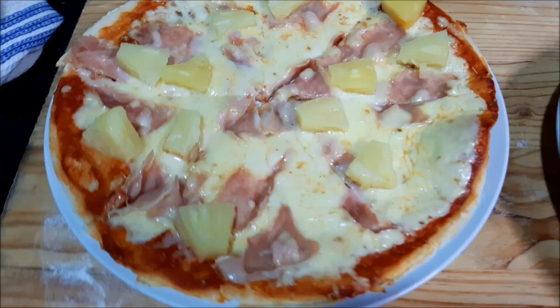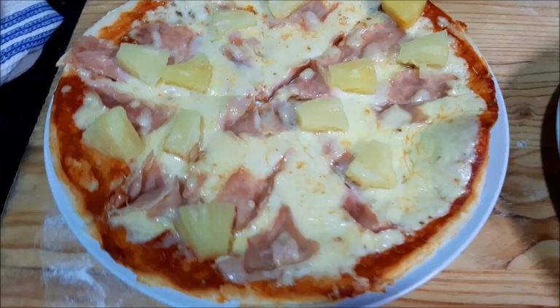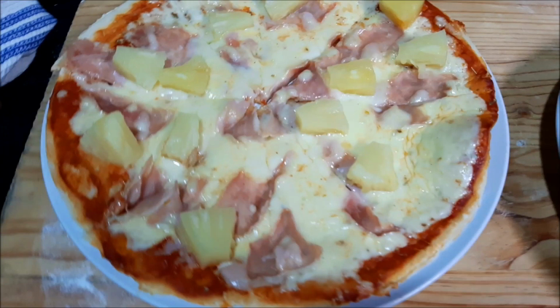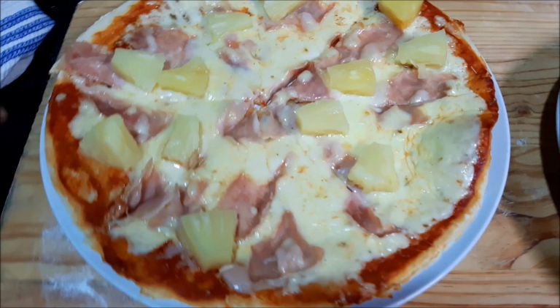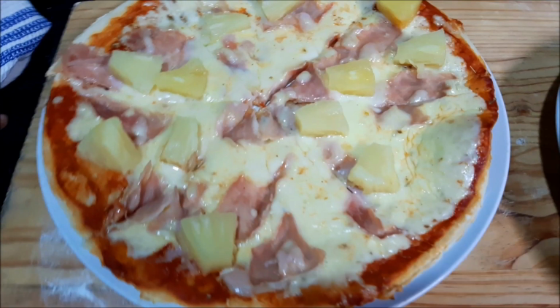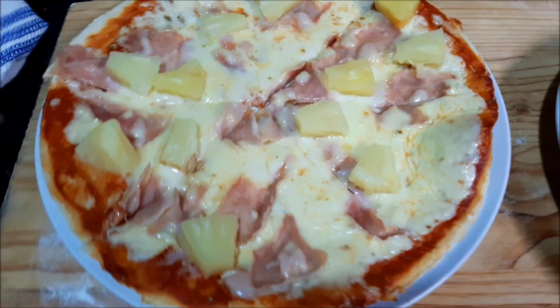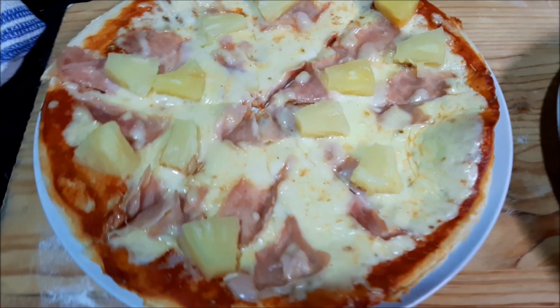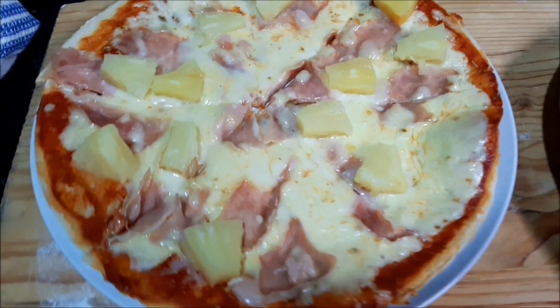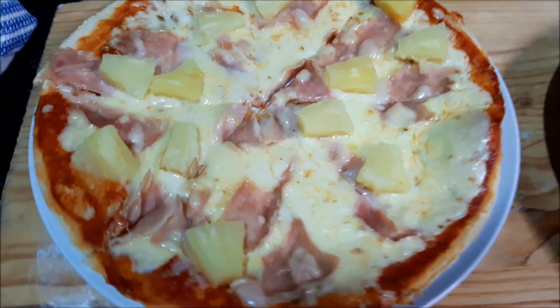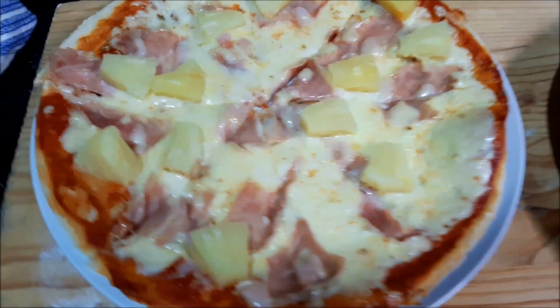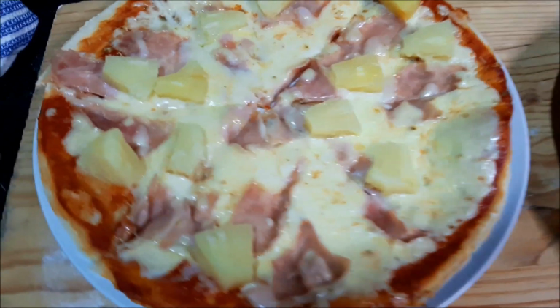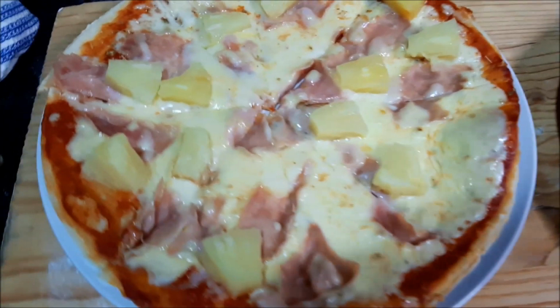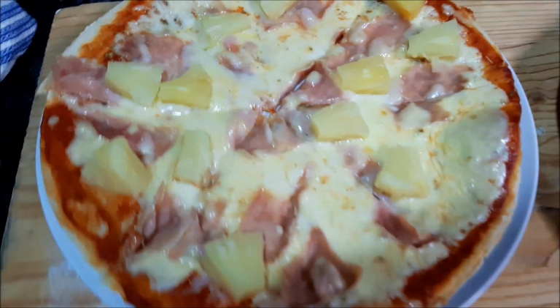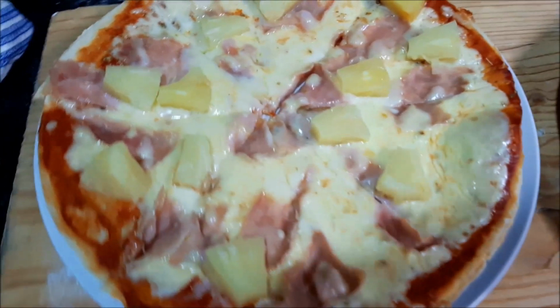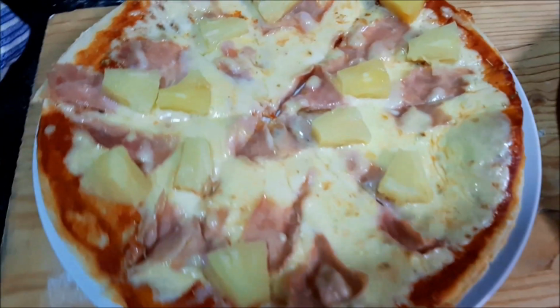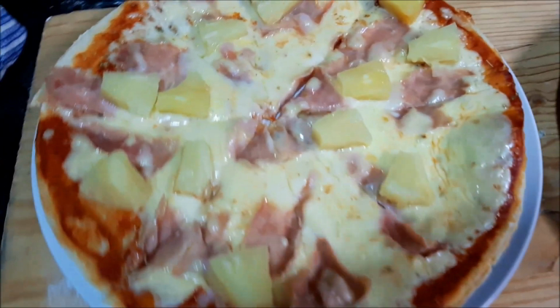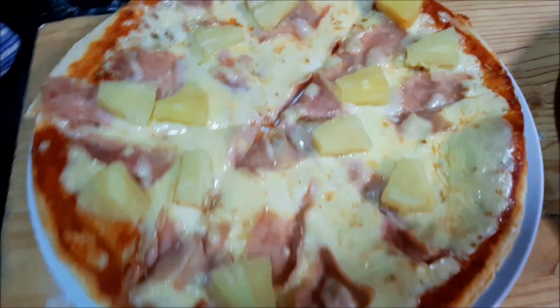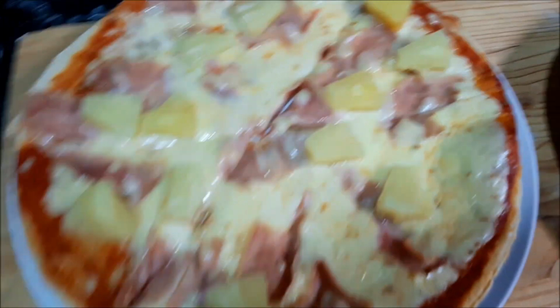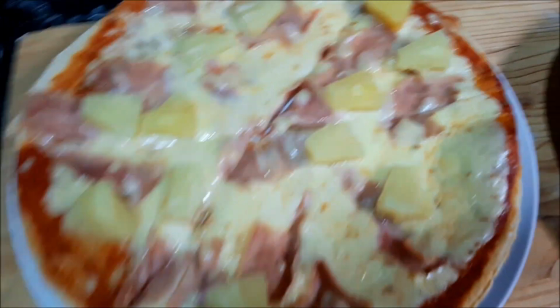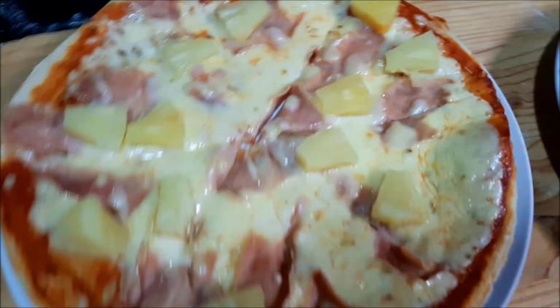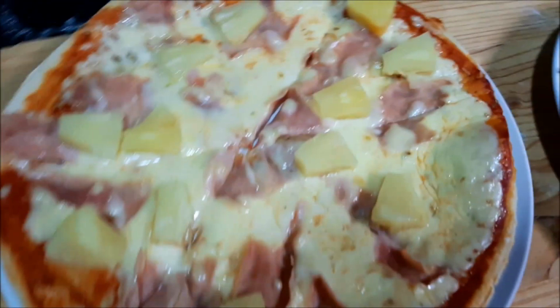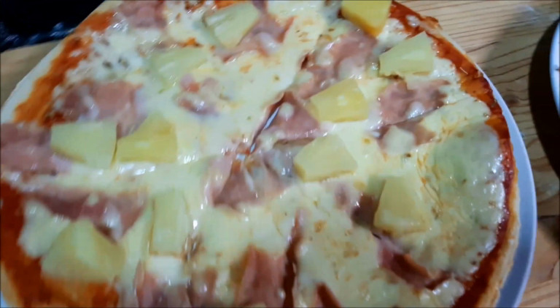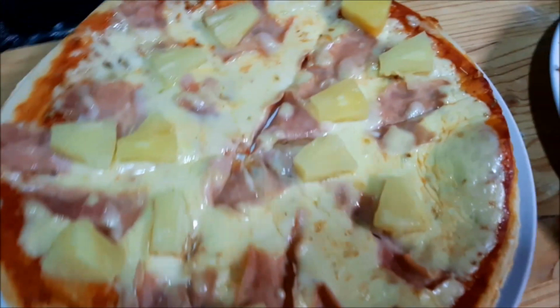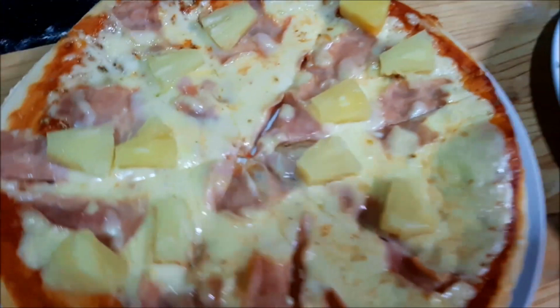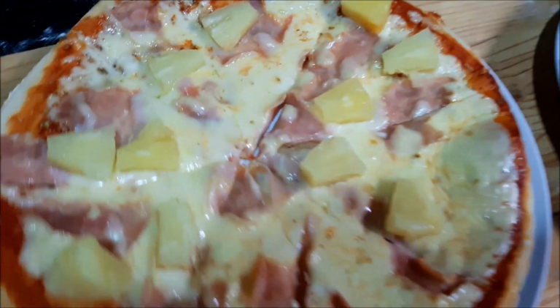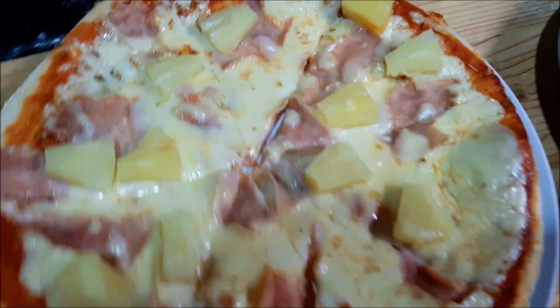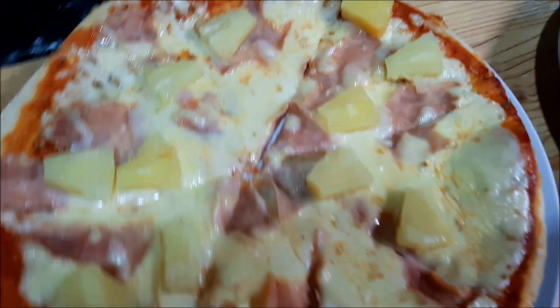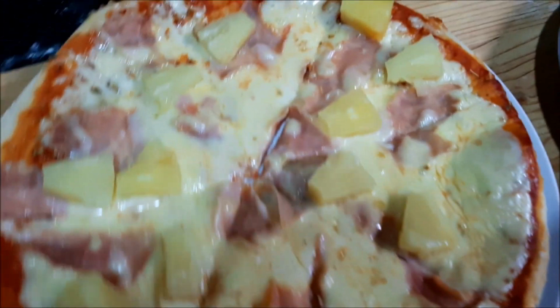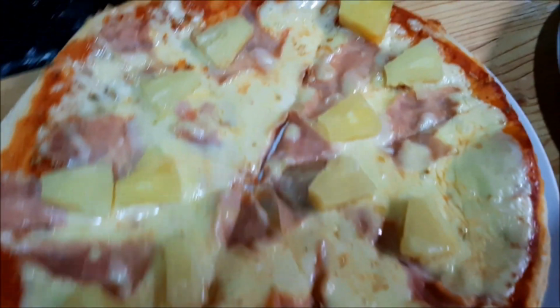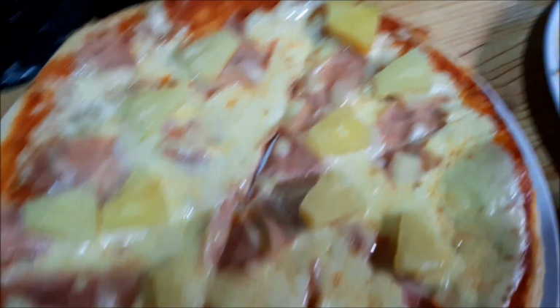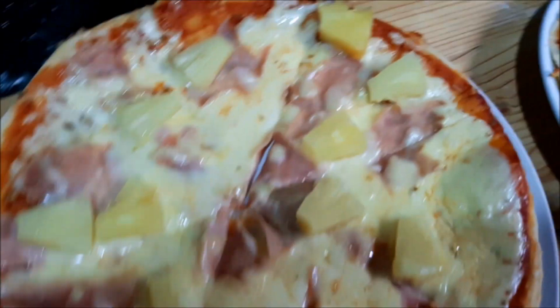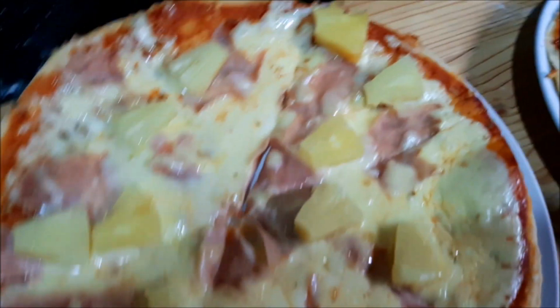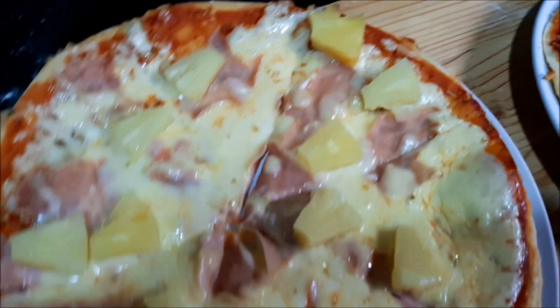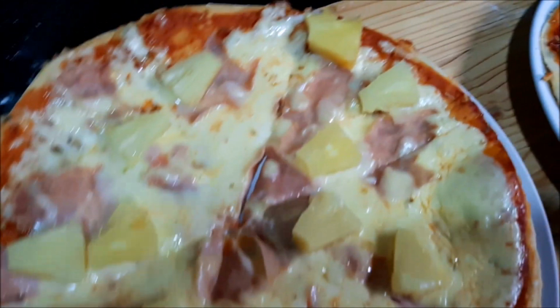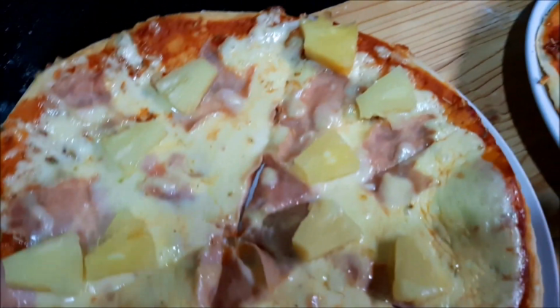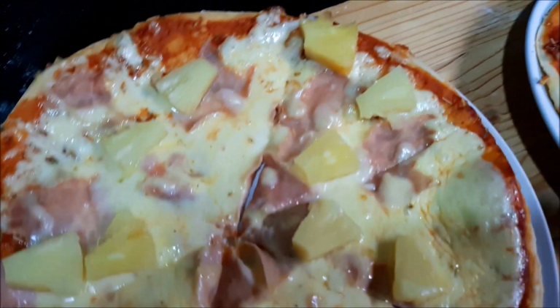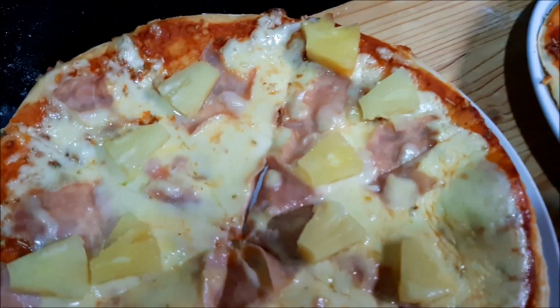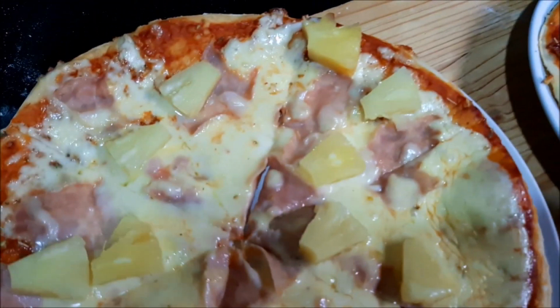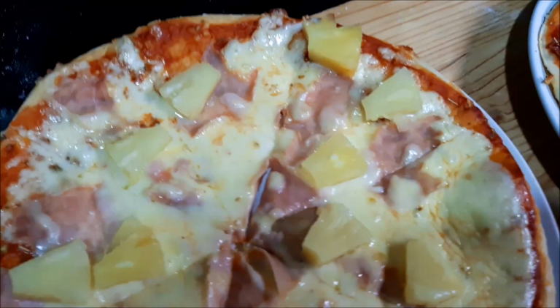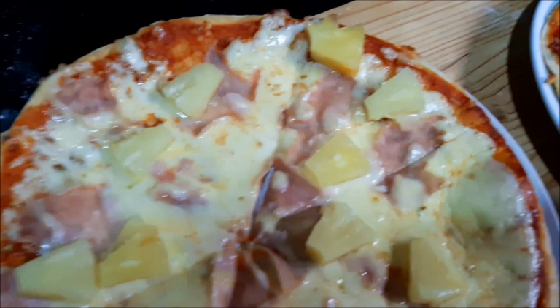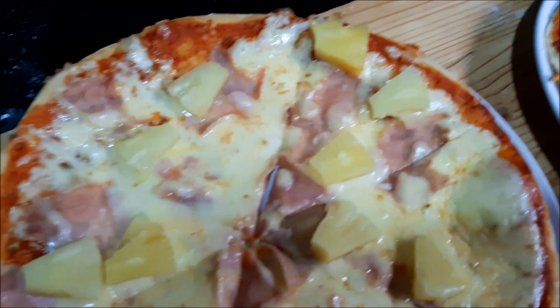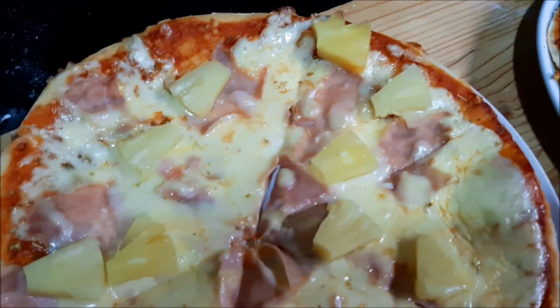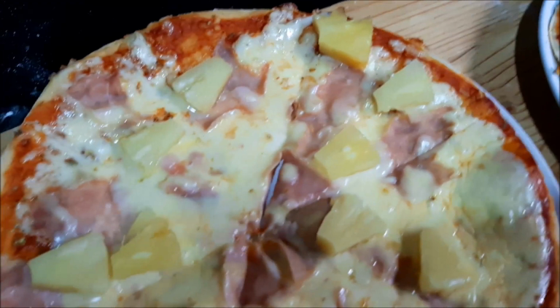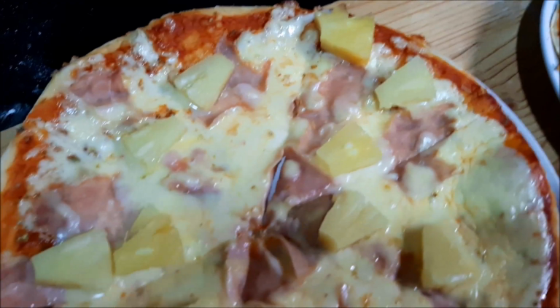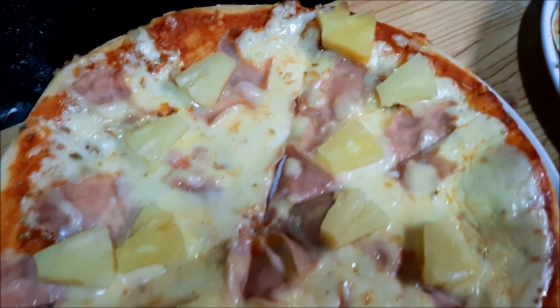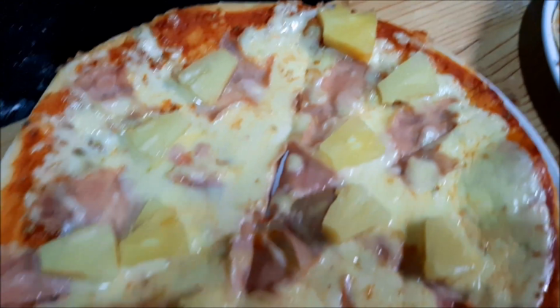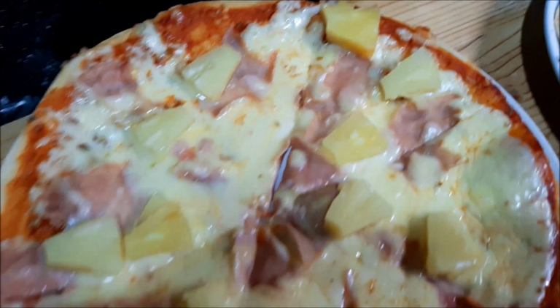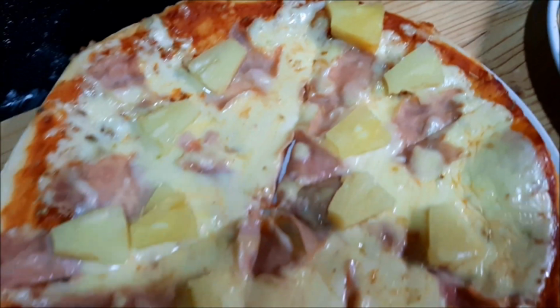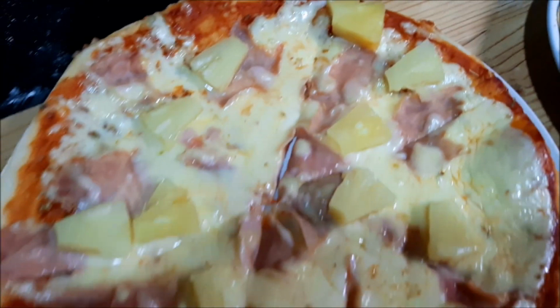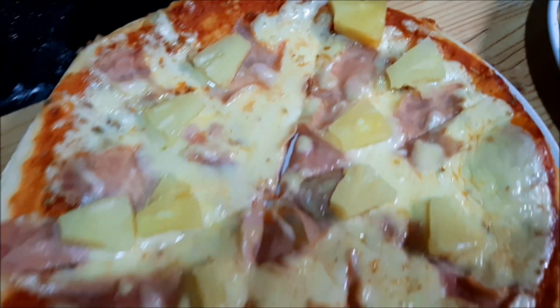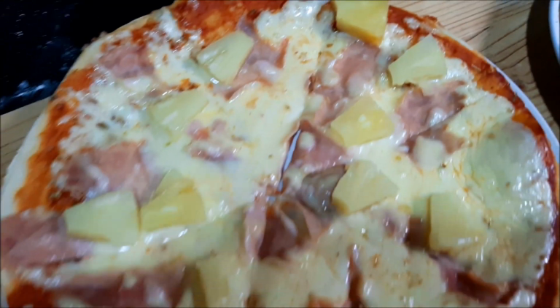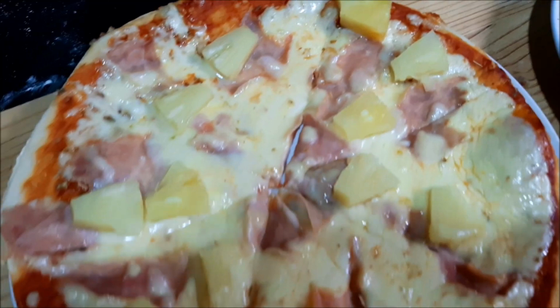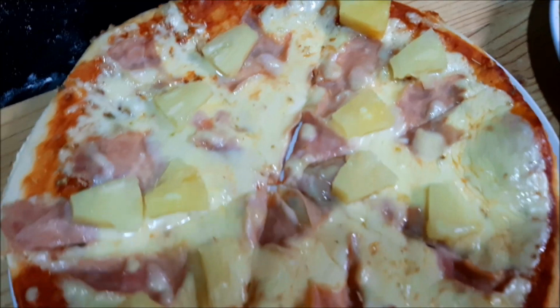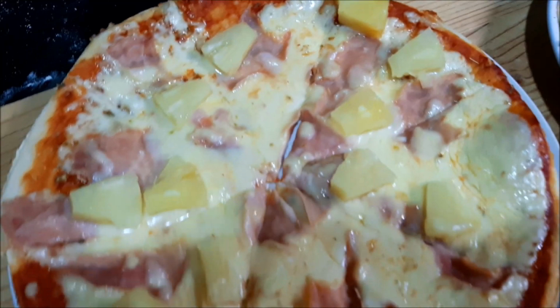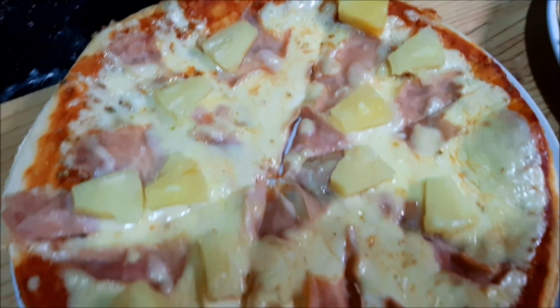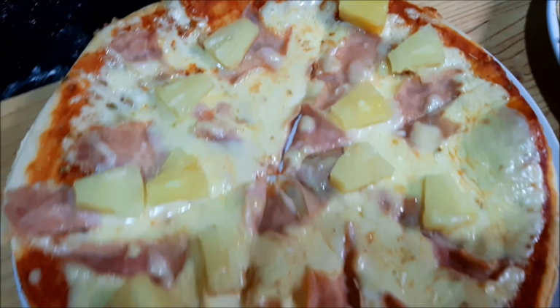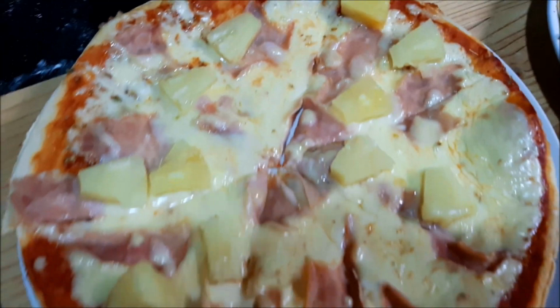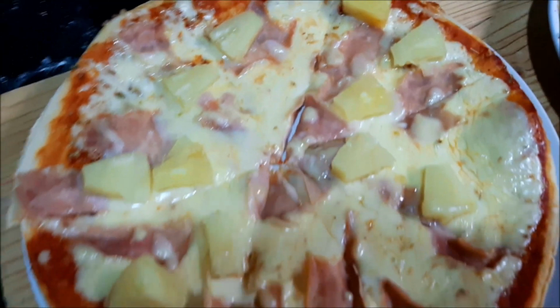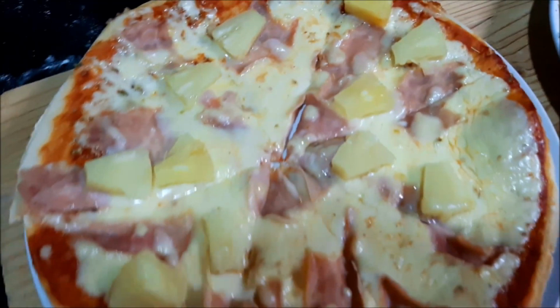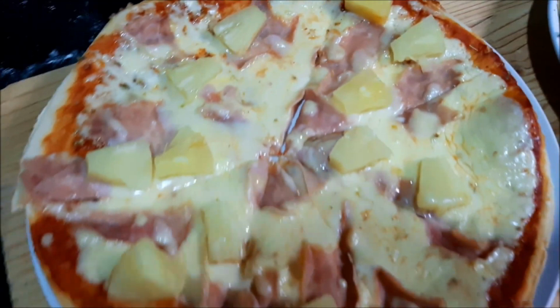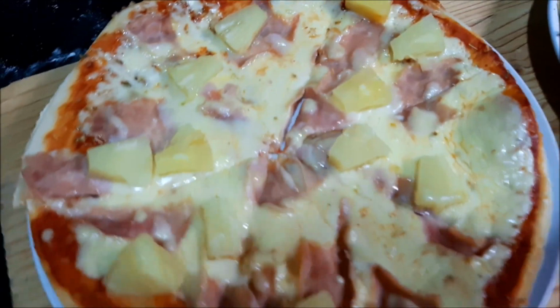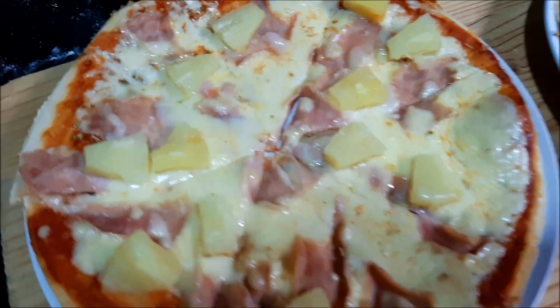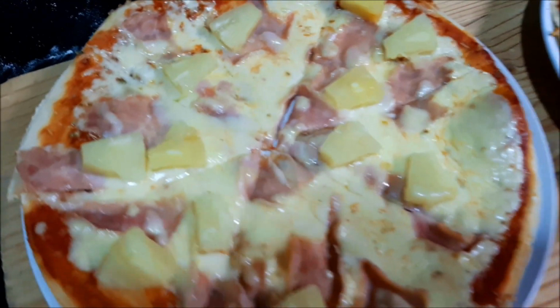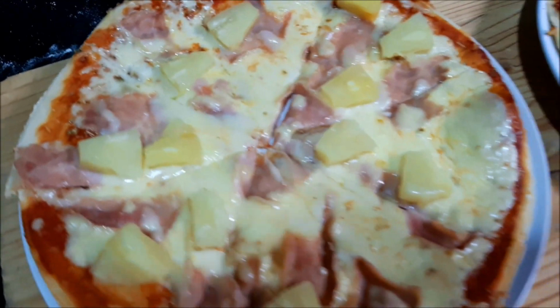Hey guys and welcome back to my channel. I'm going to be showing you guys how to make the easiest pita recipe ever, so stick around to see how it's done.